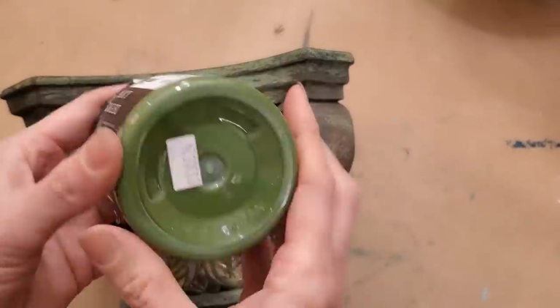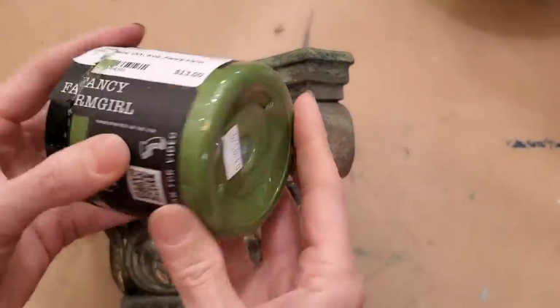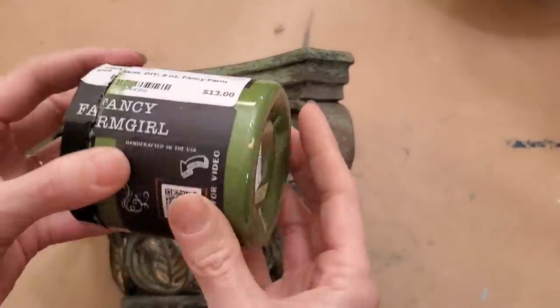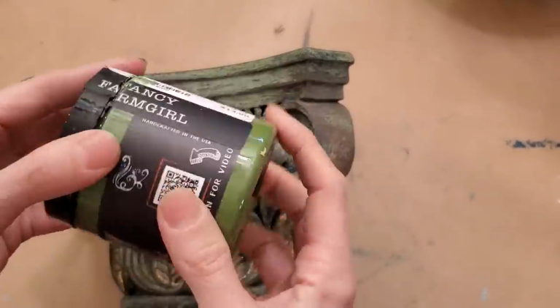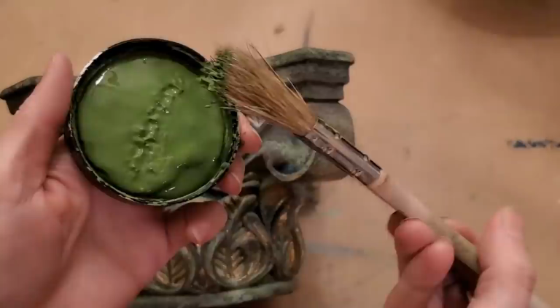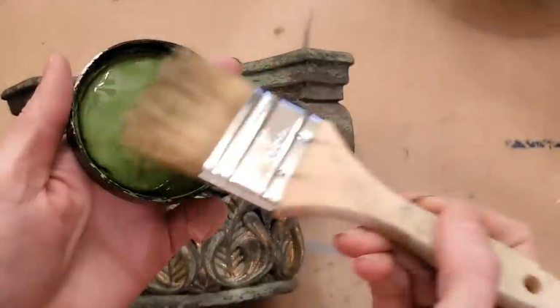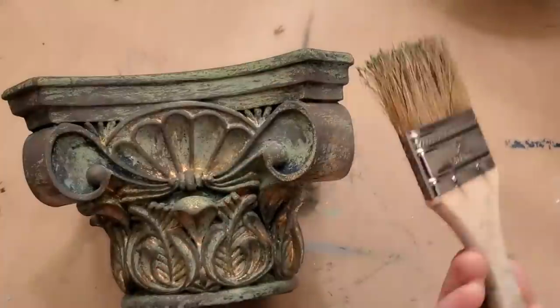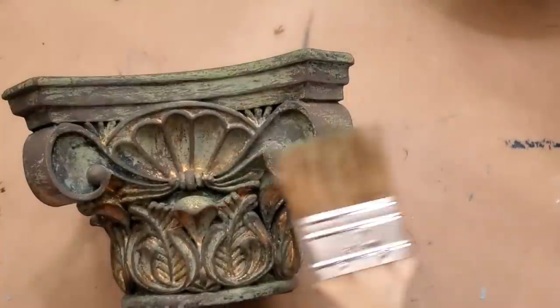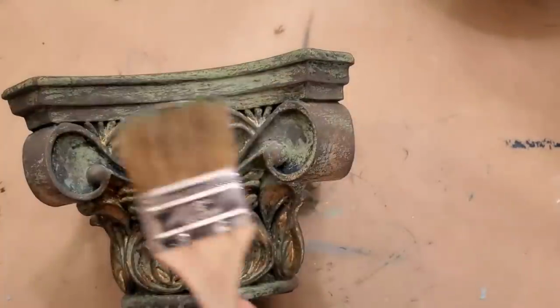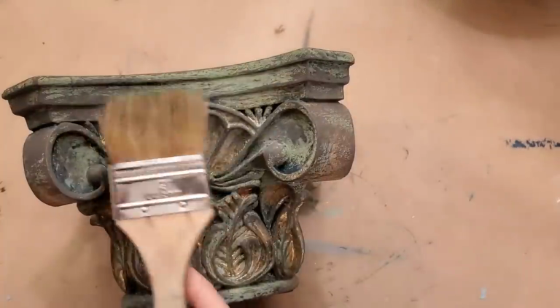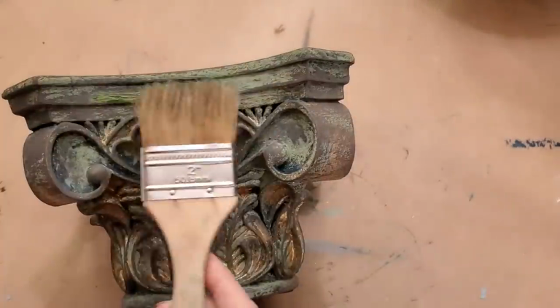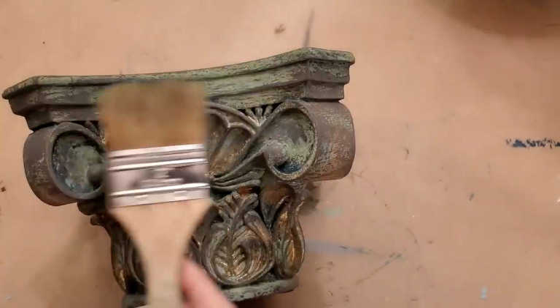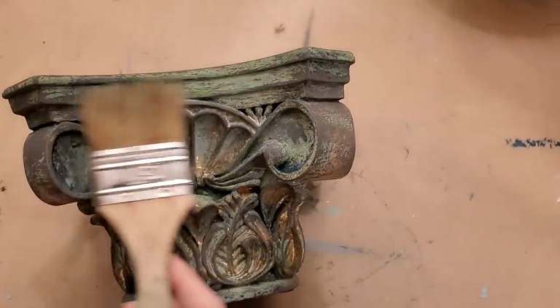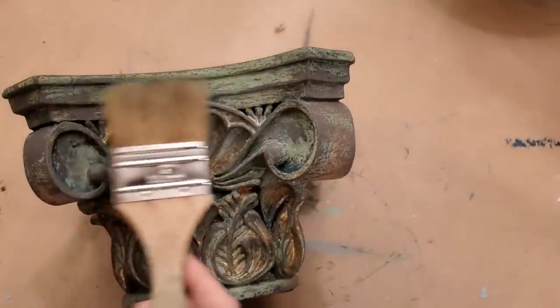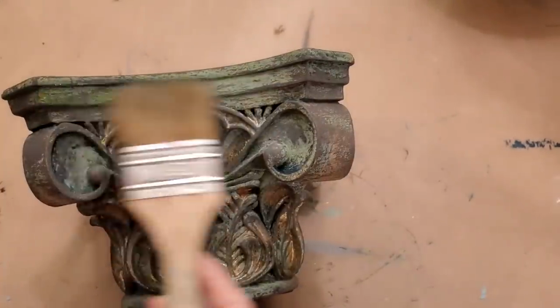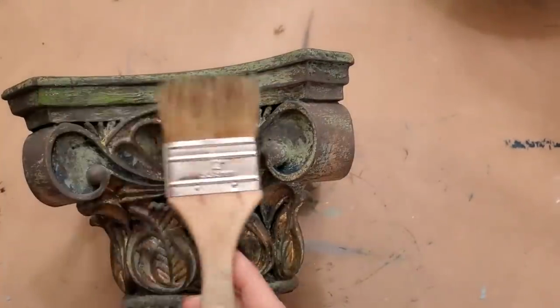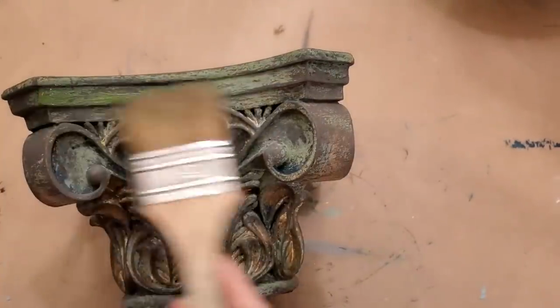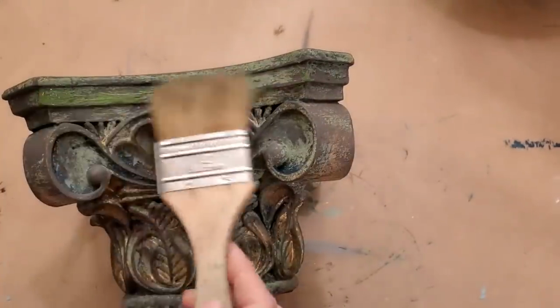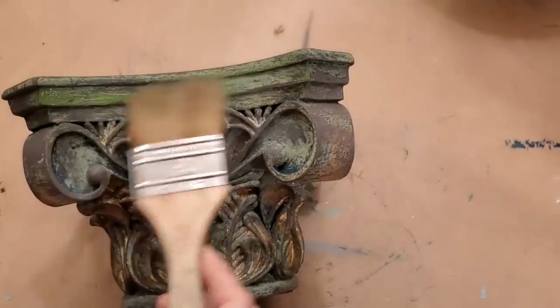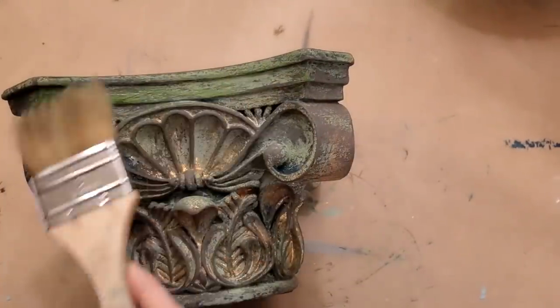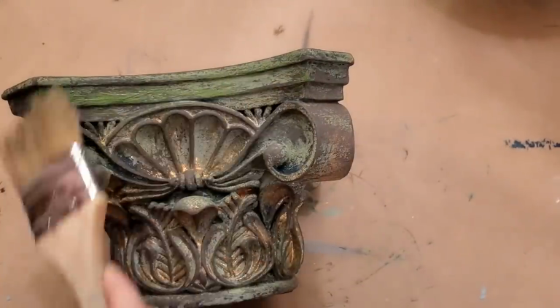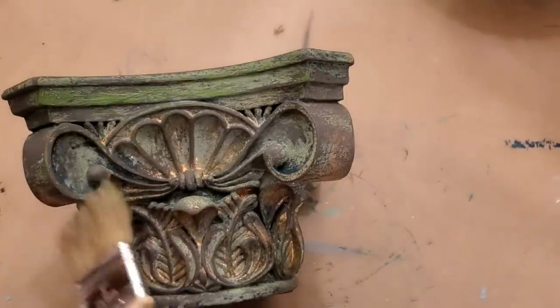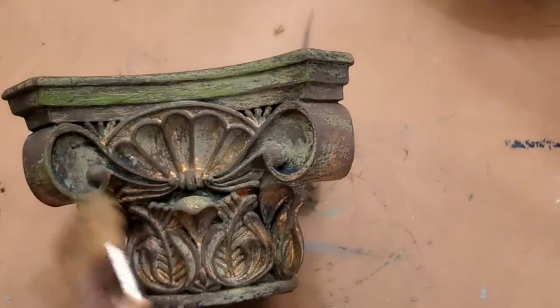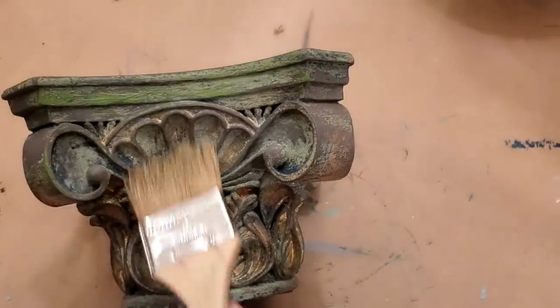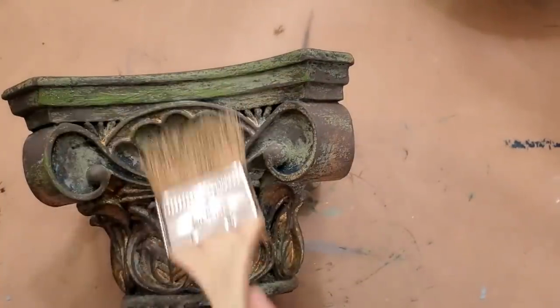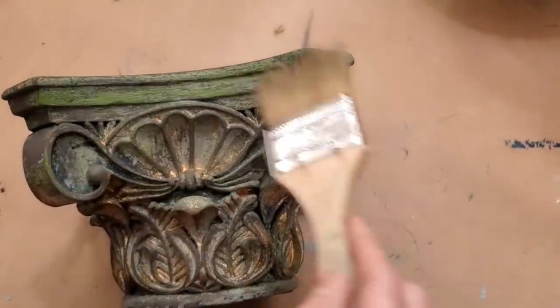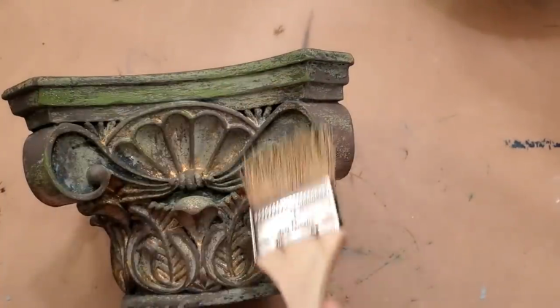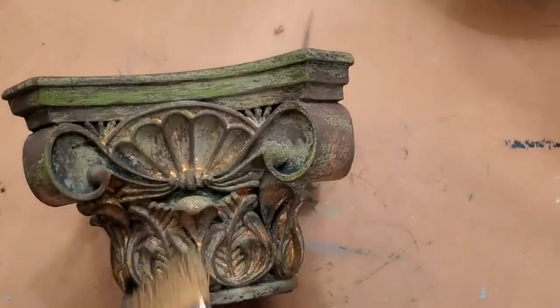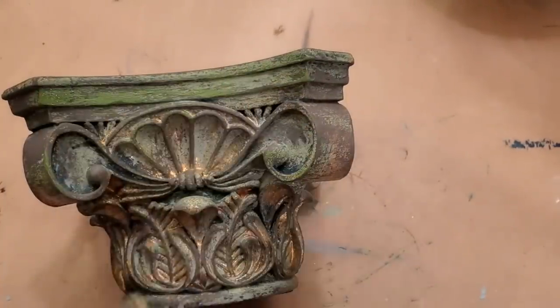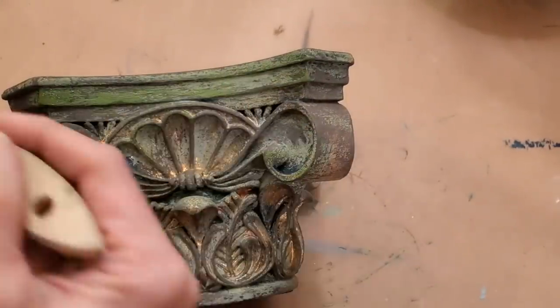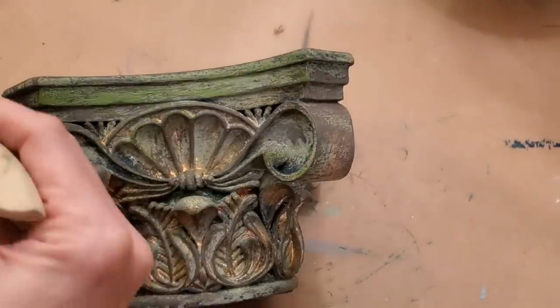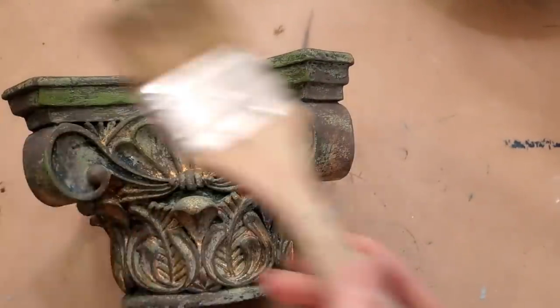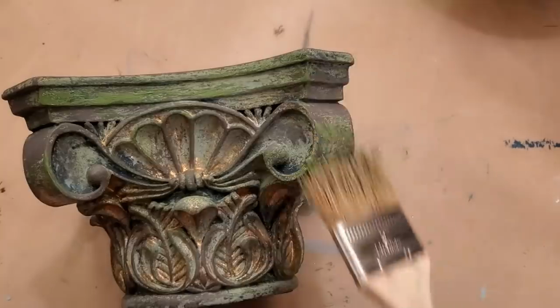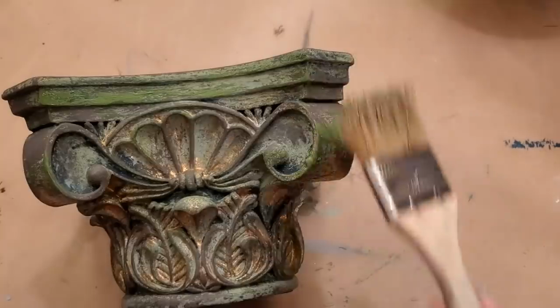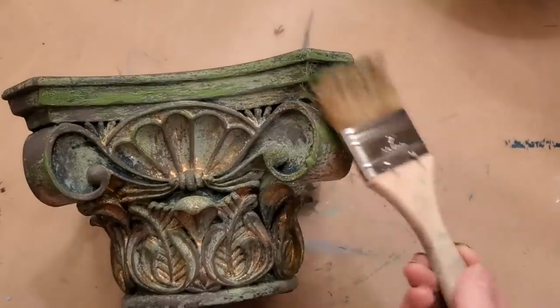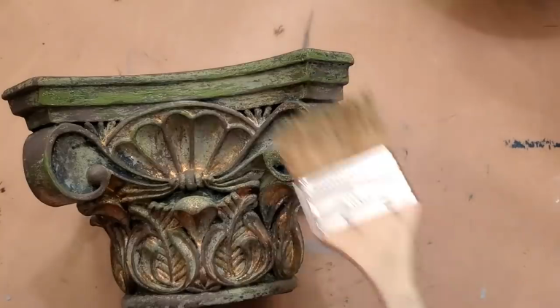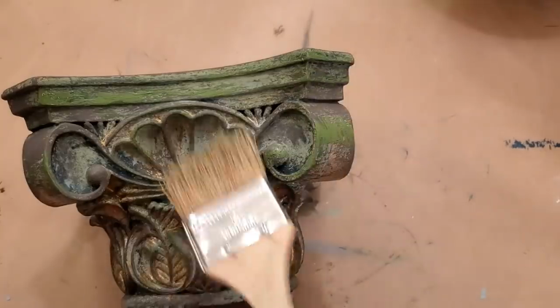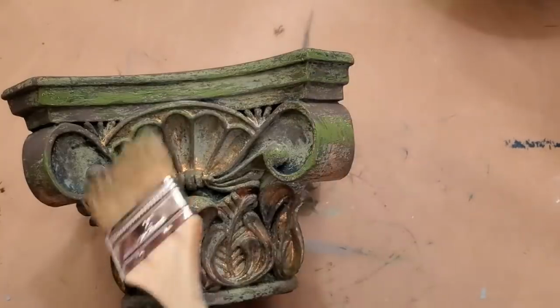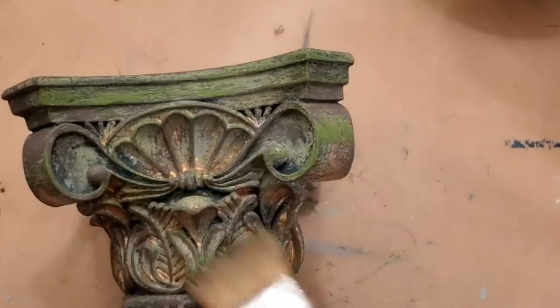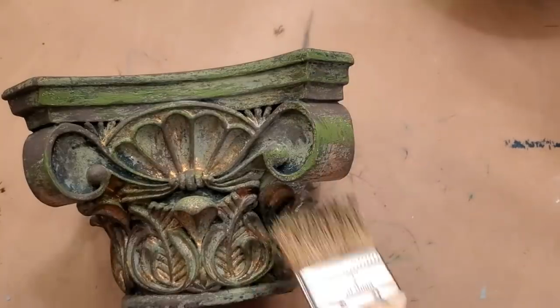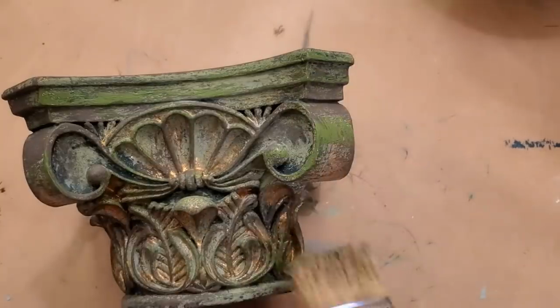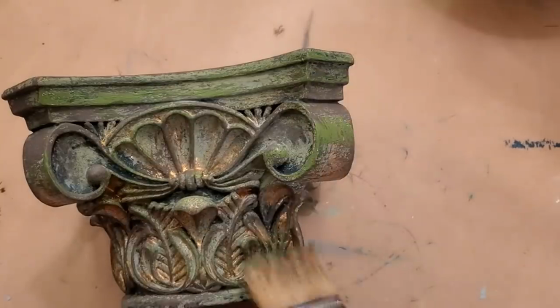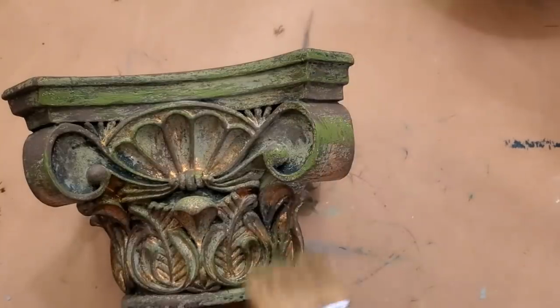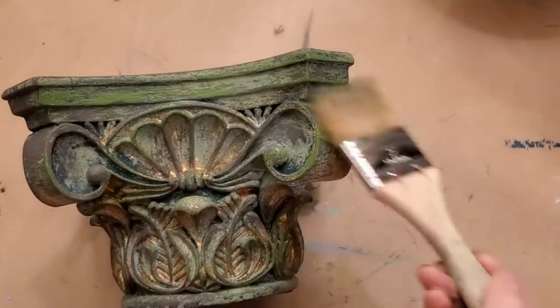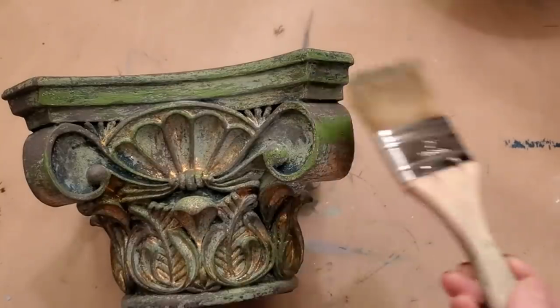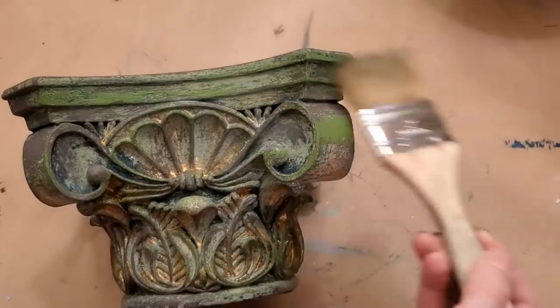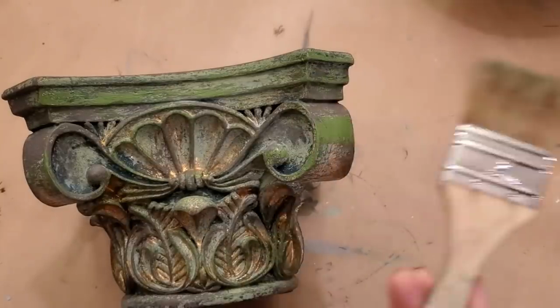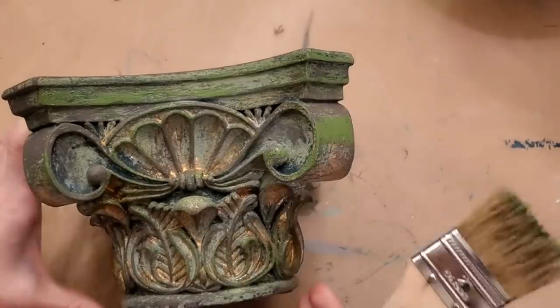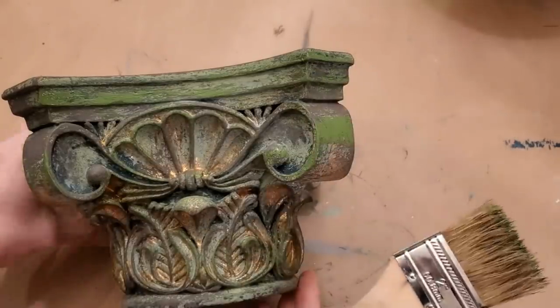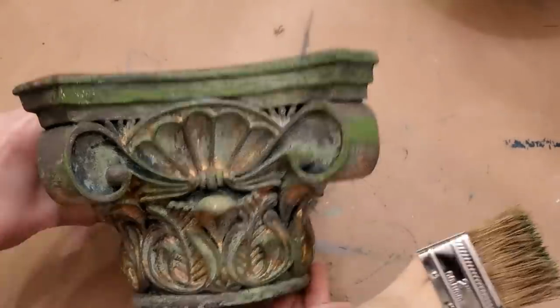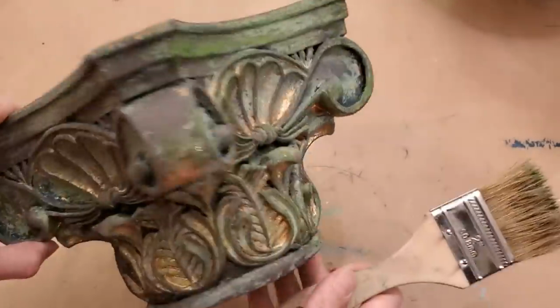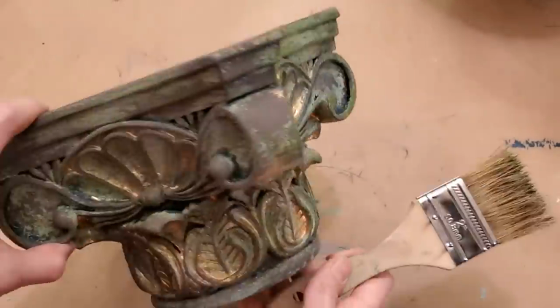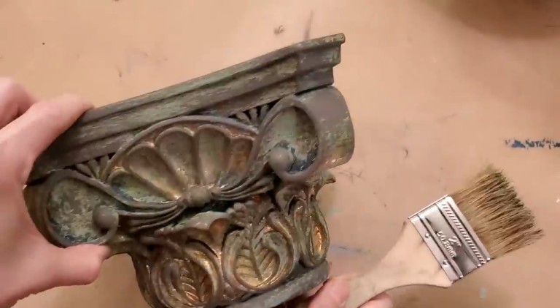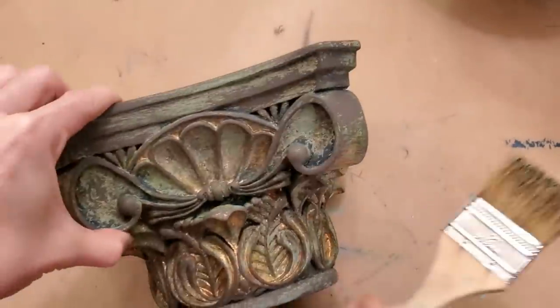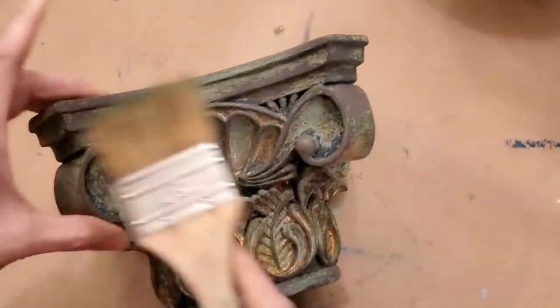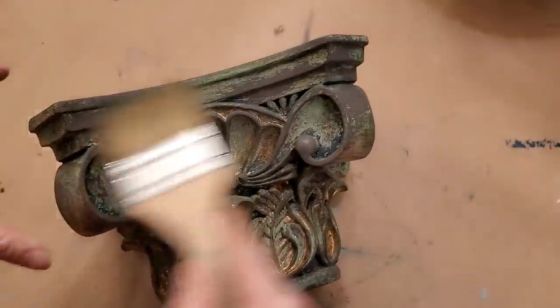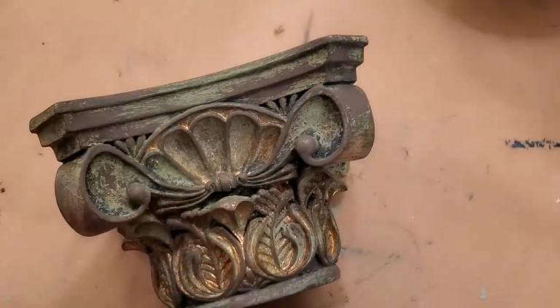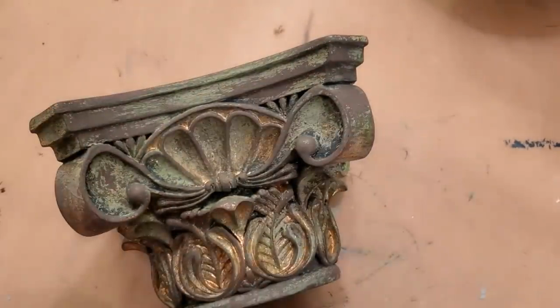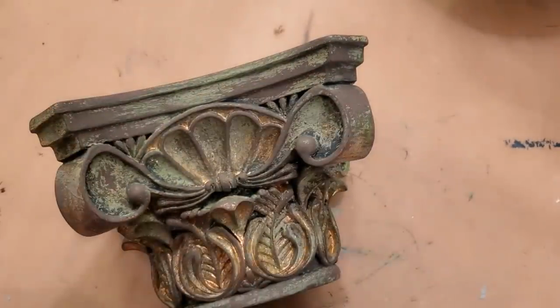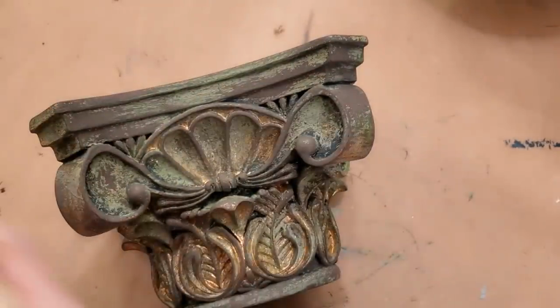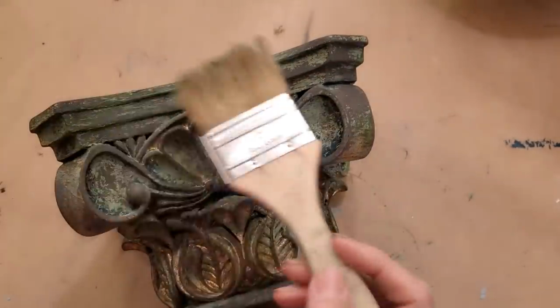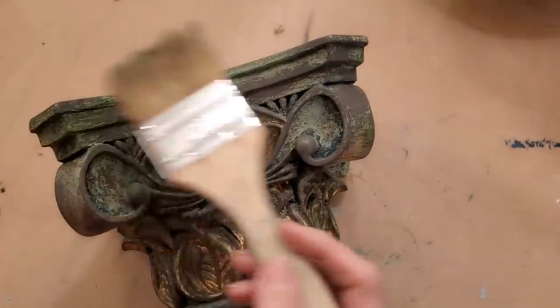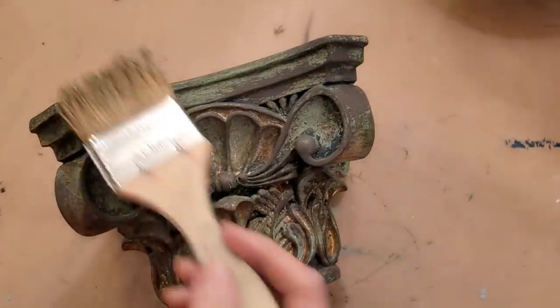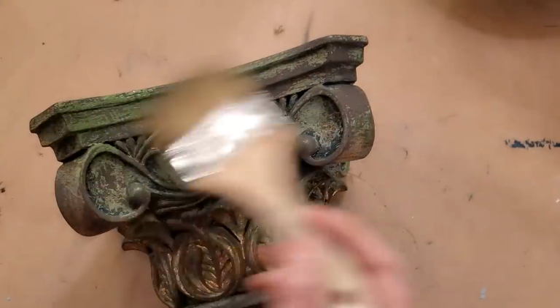After that coat dried, I decided to go back over the entire piece with more Fancy Farm Girl and Farm Fresh.